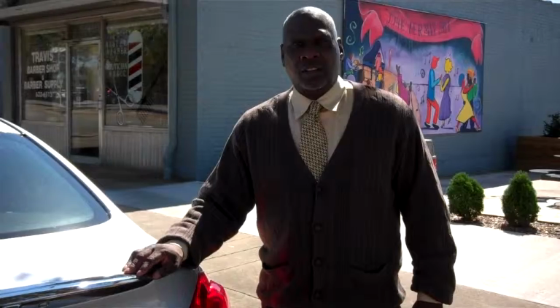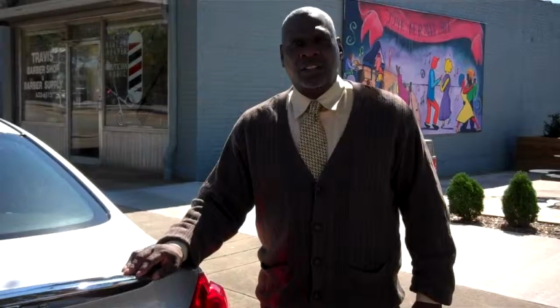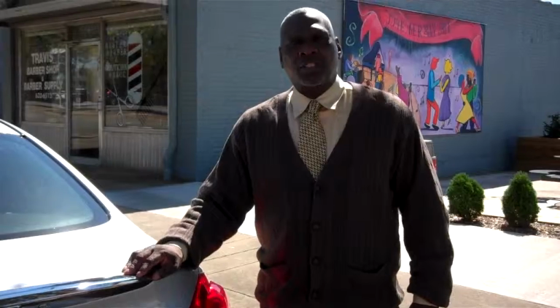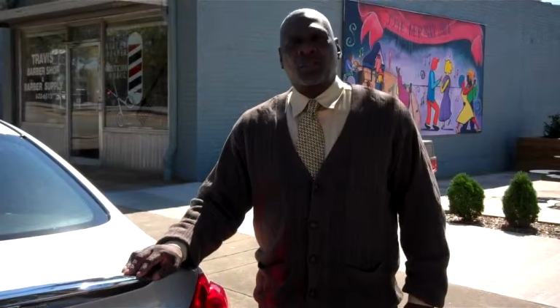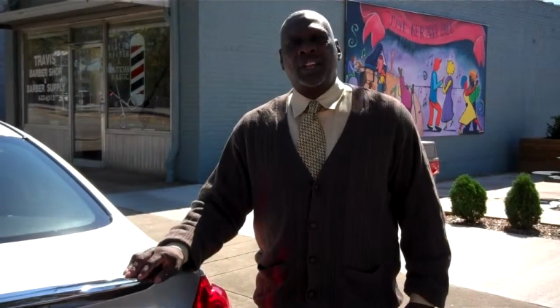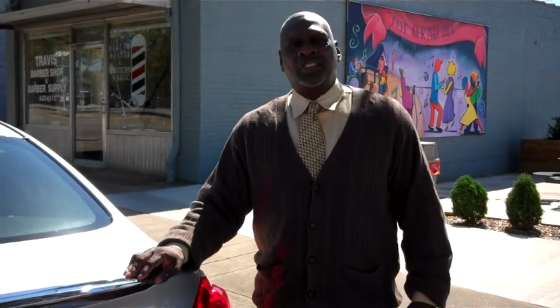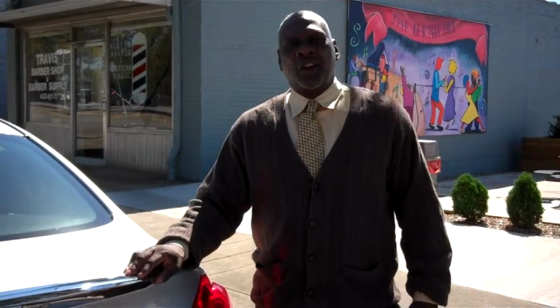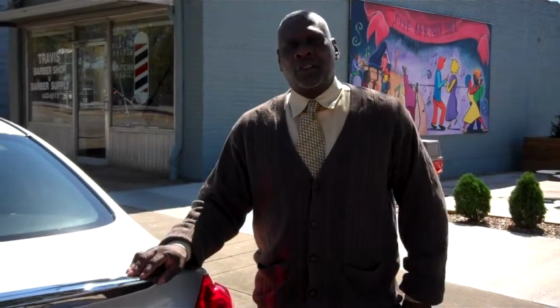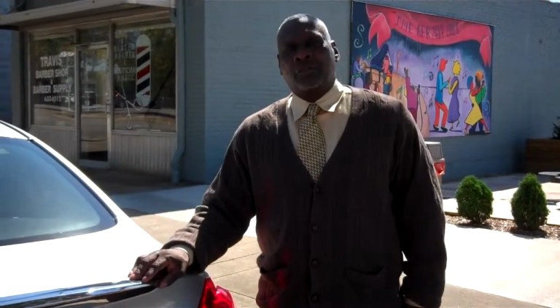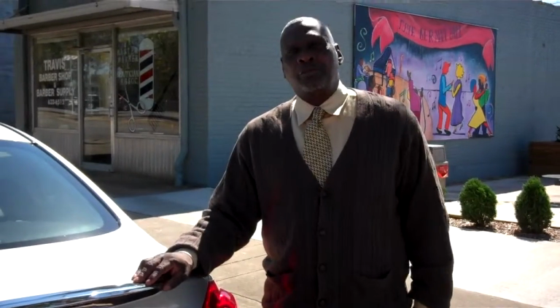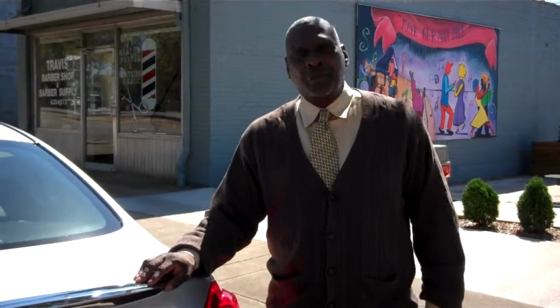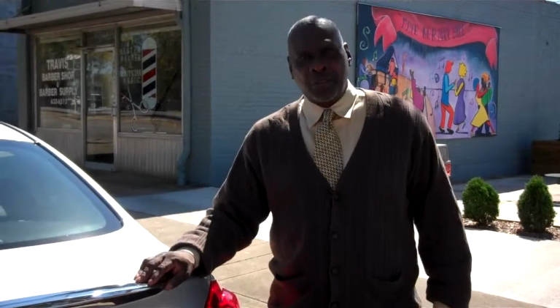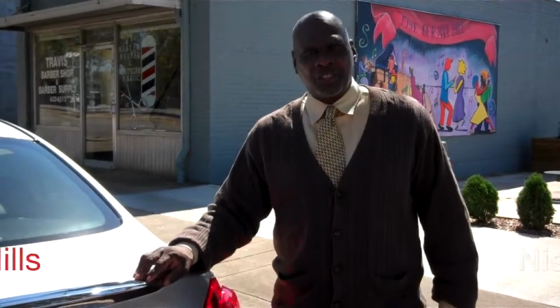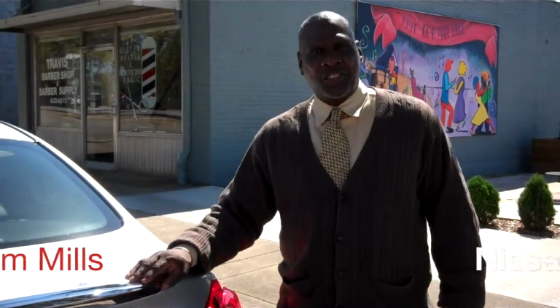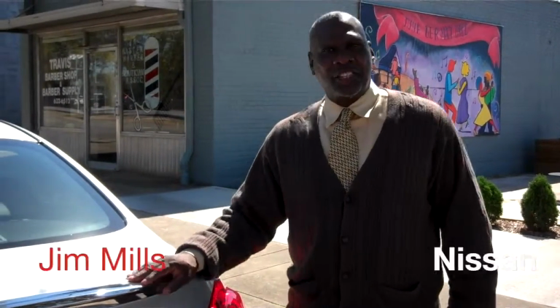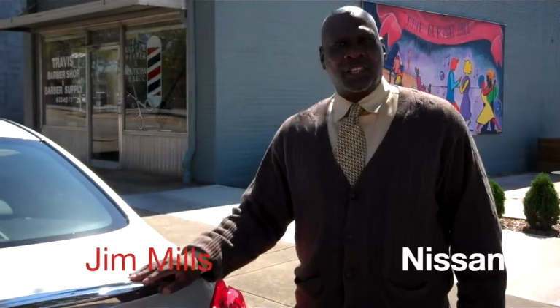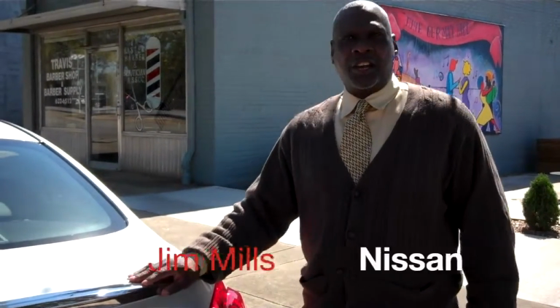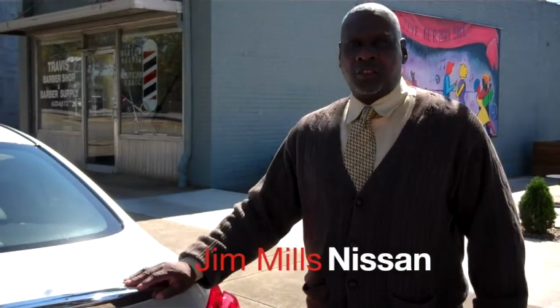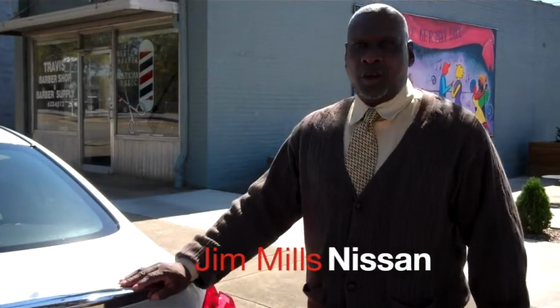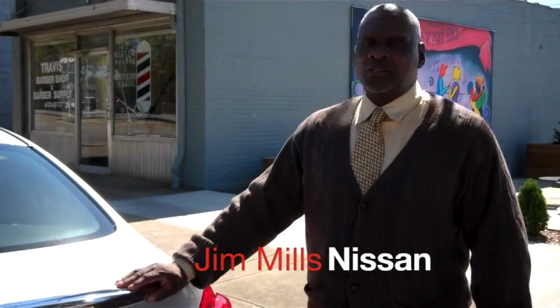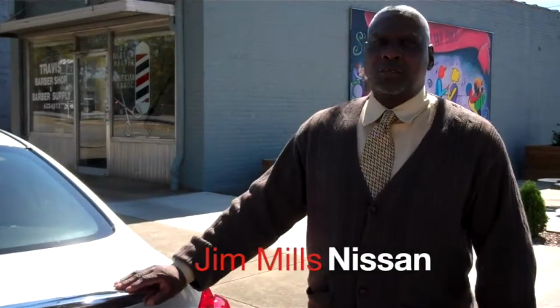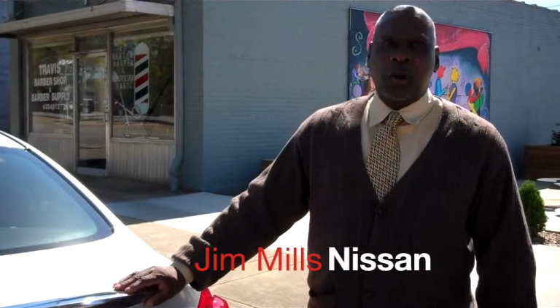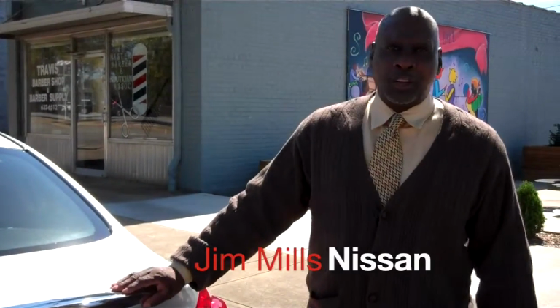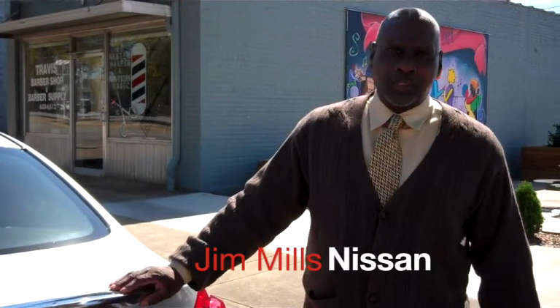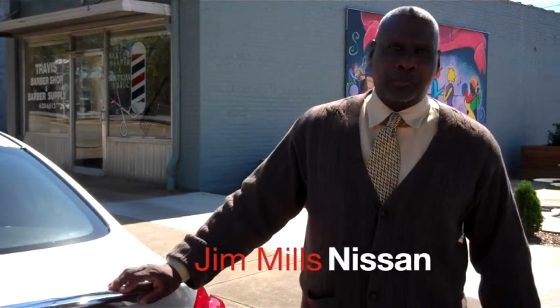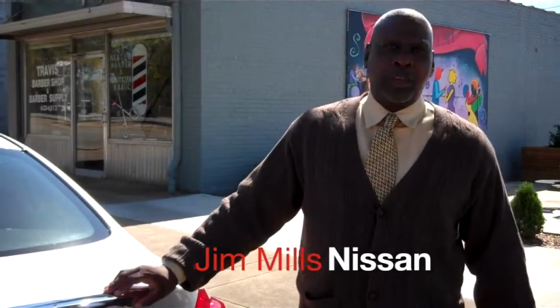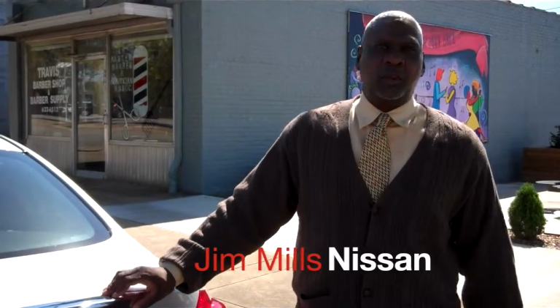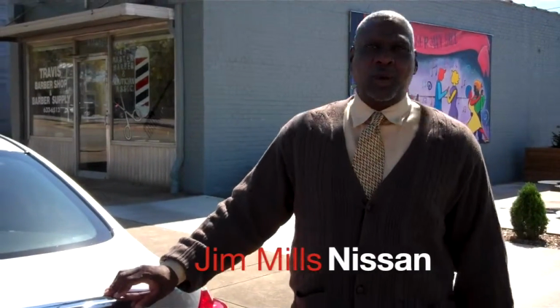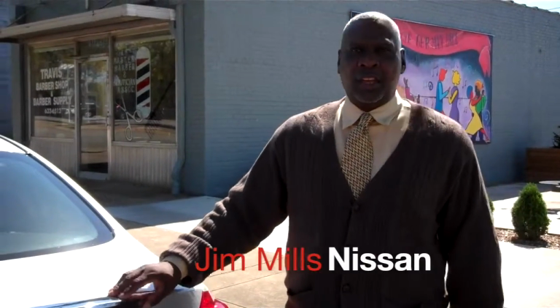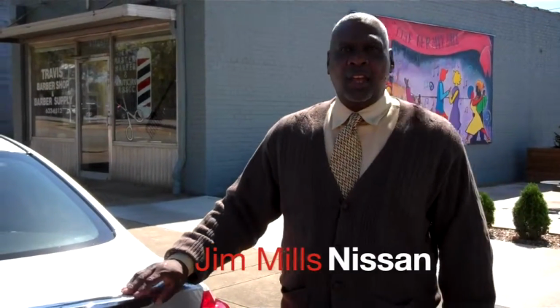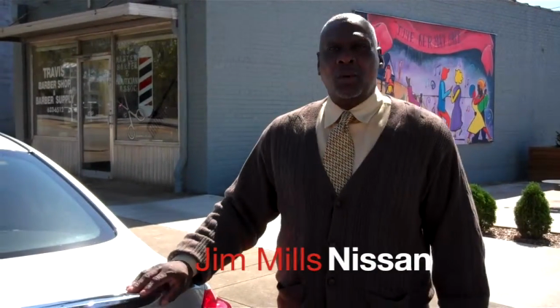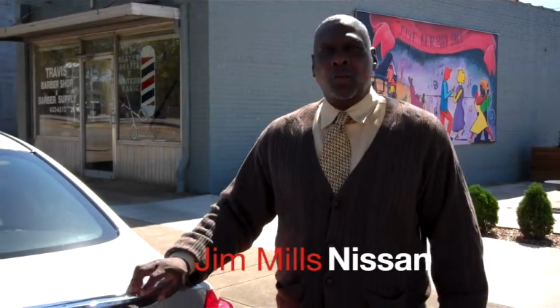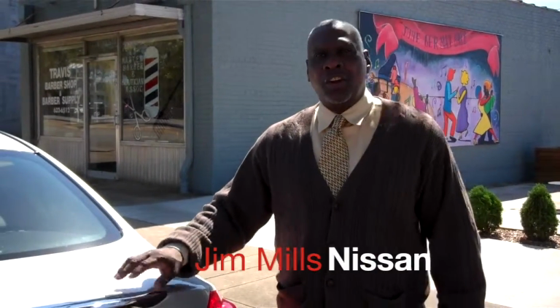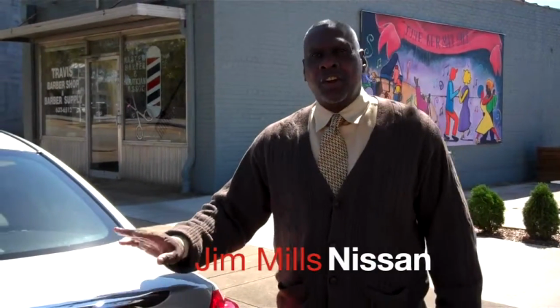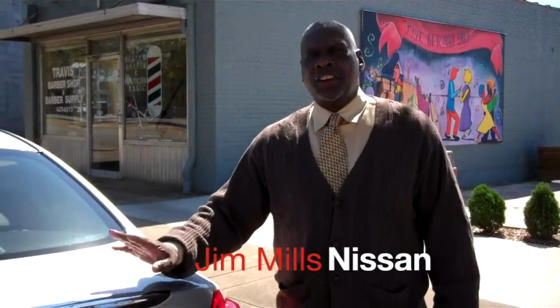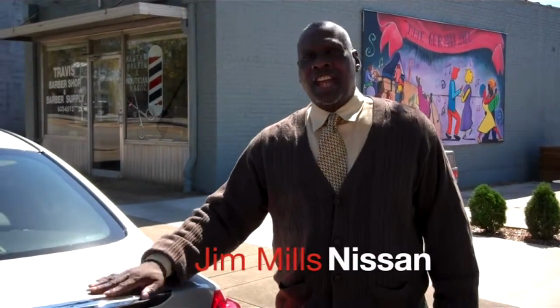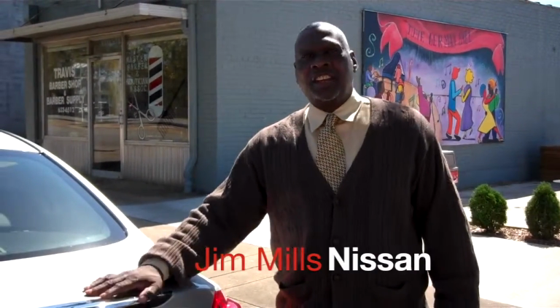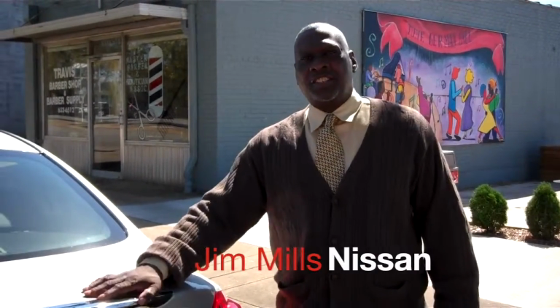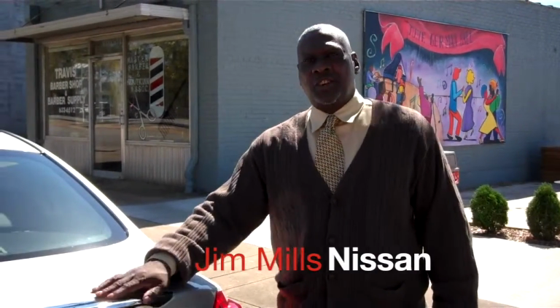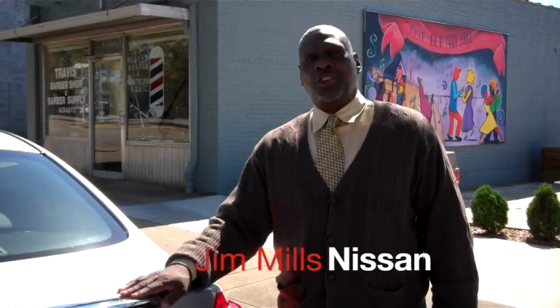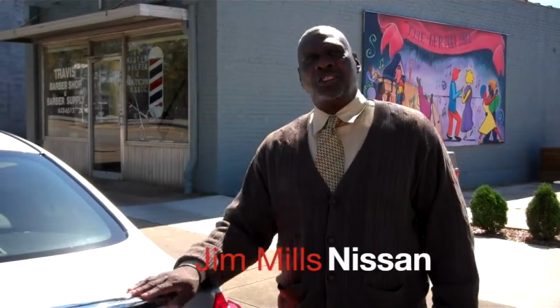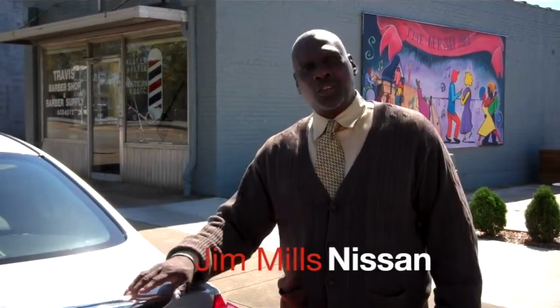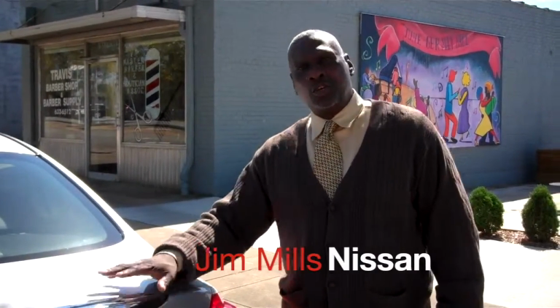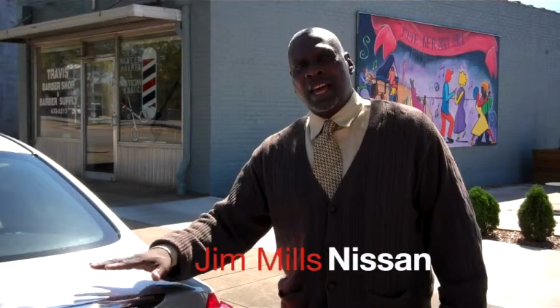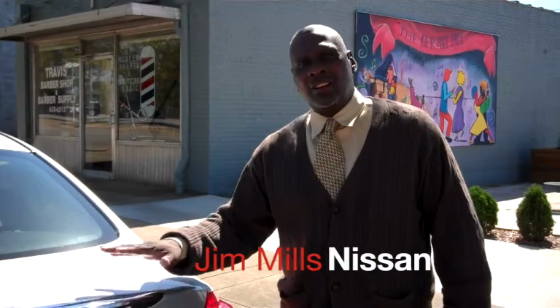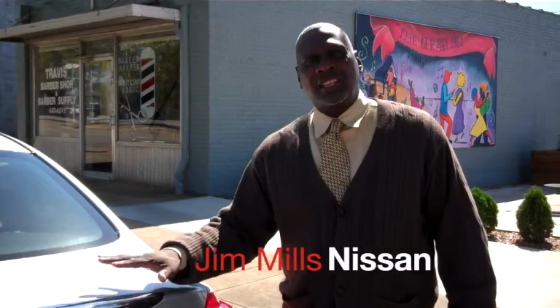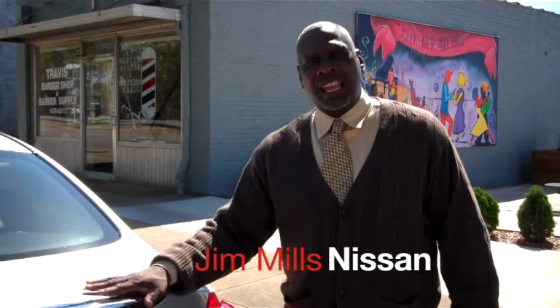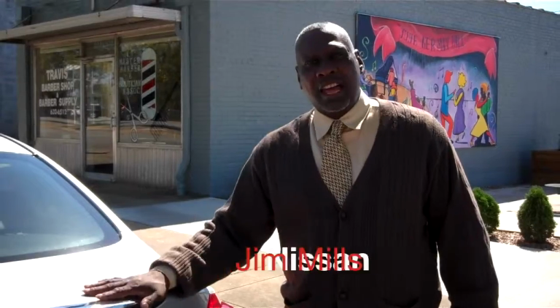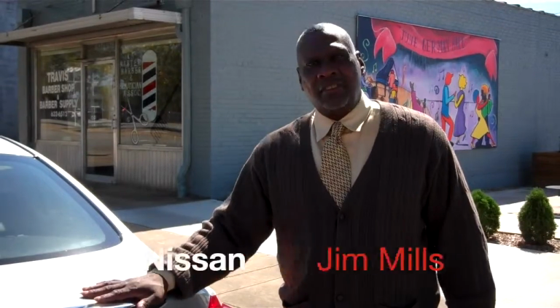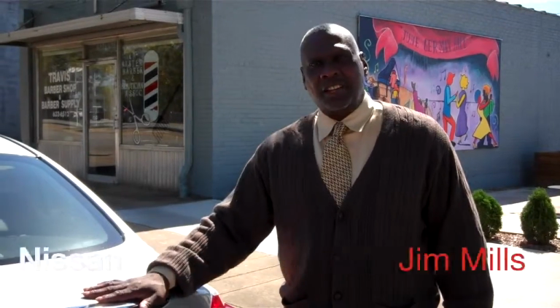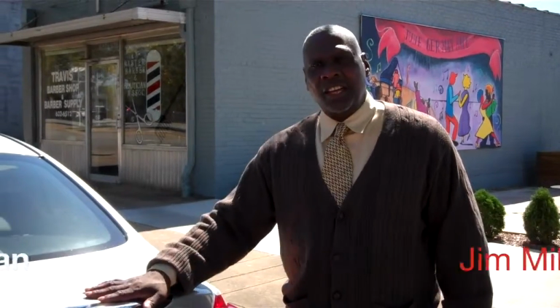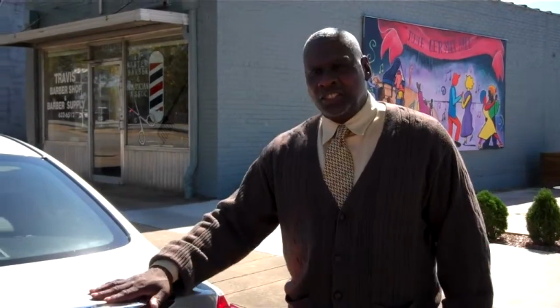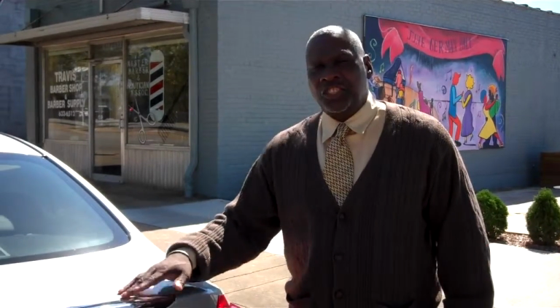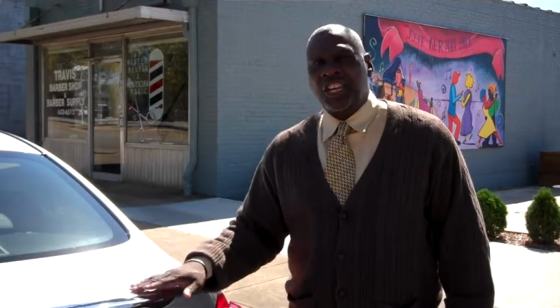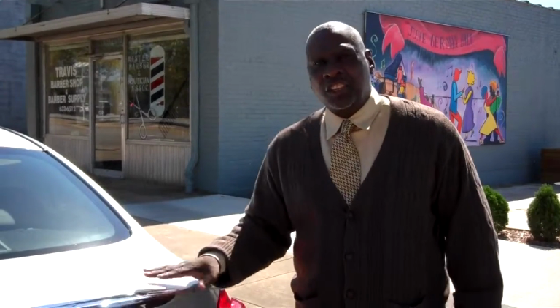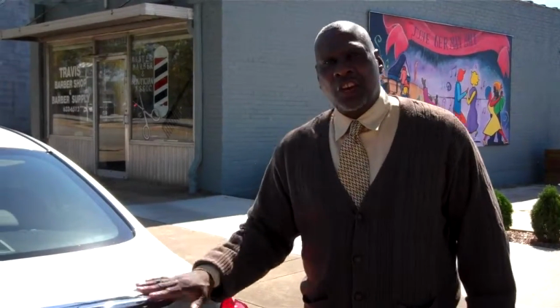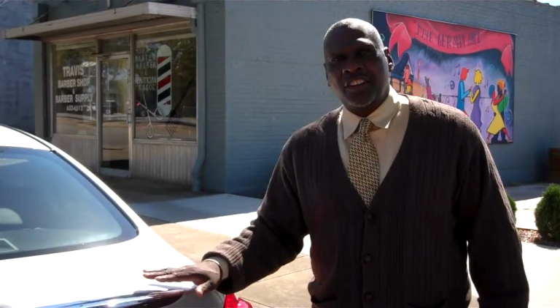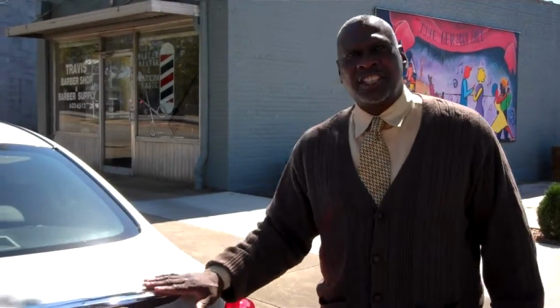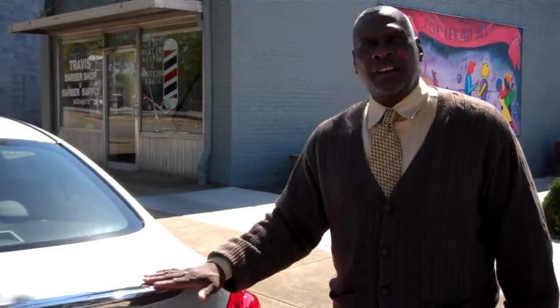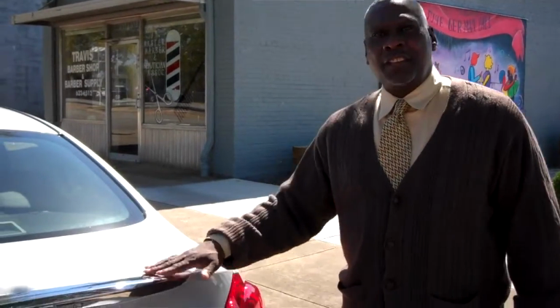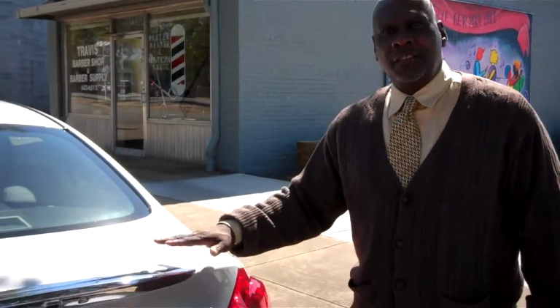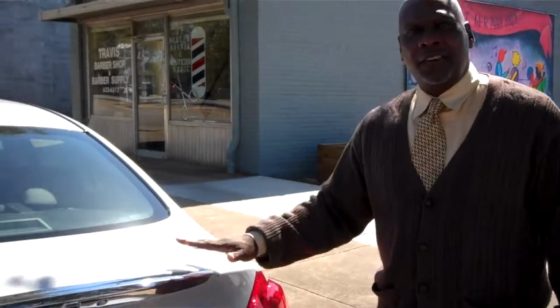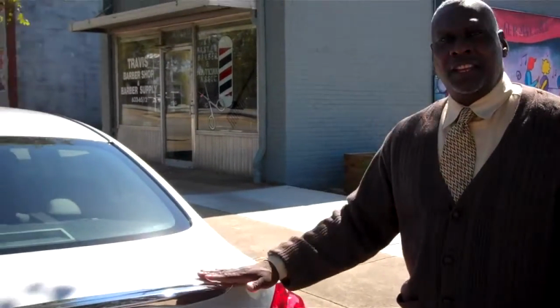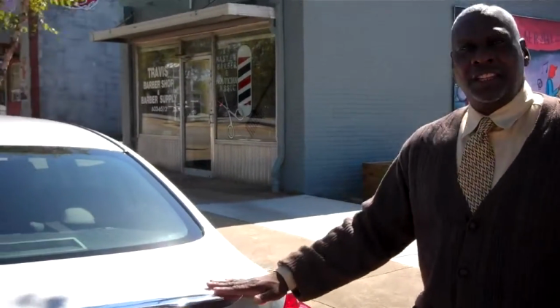This is Willie Turner from Jim Mills Nissan across from Marlison Speedway. We're here today to show you this 2011 G37 Infiniti.